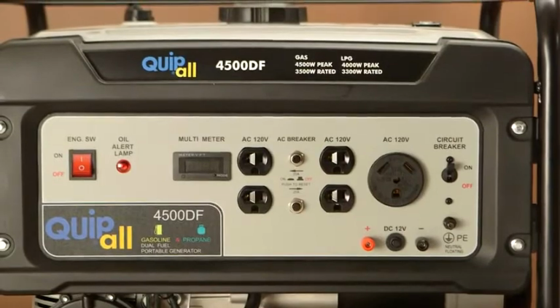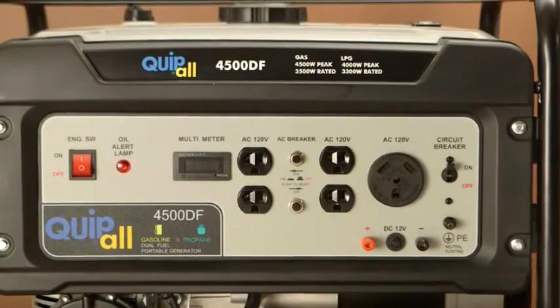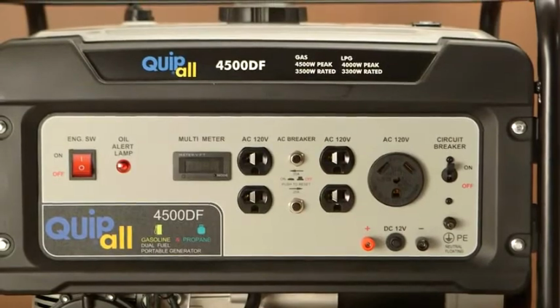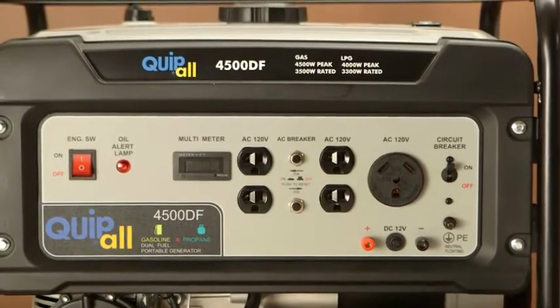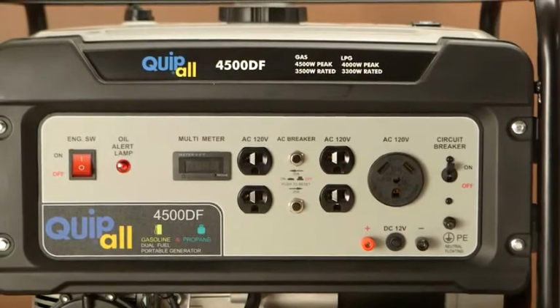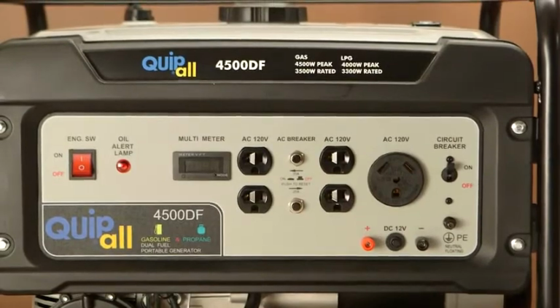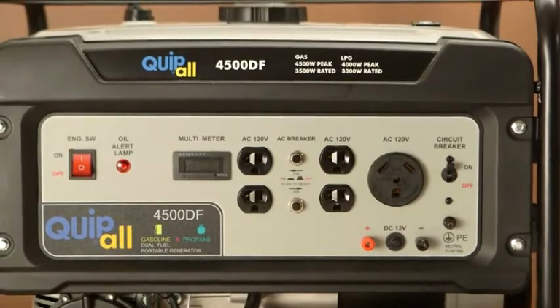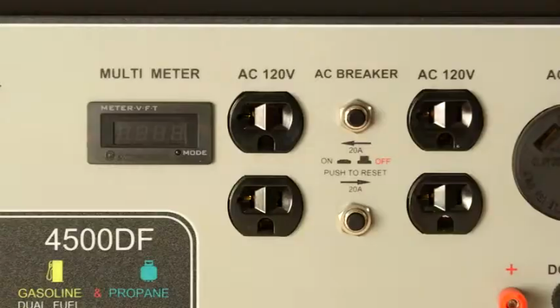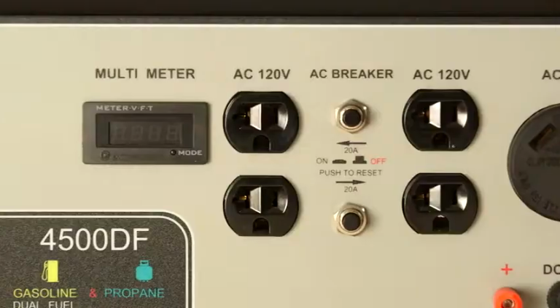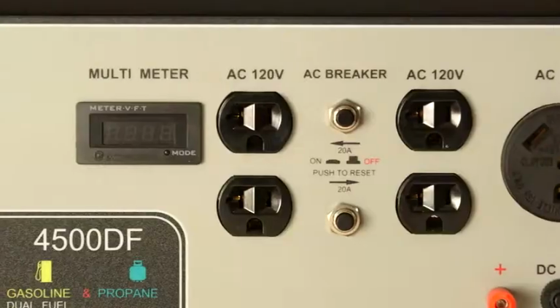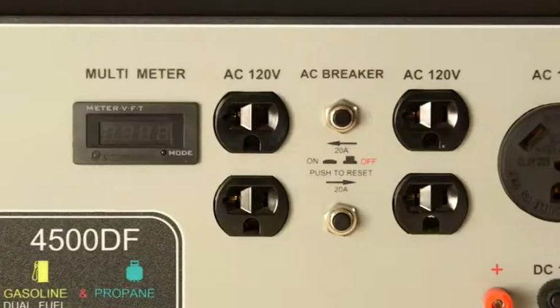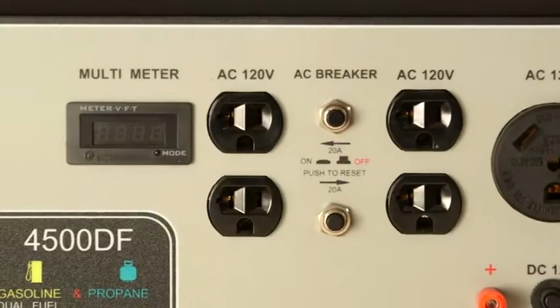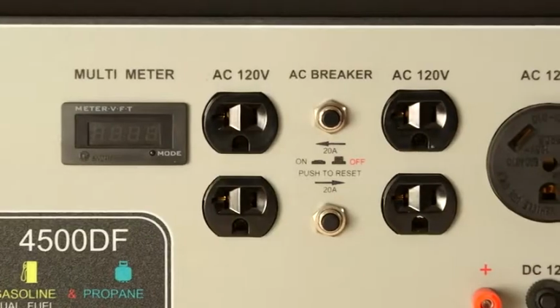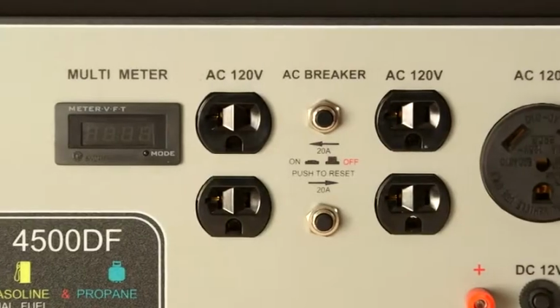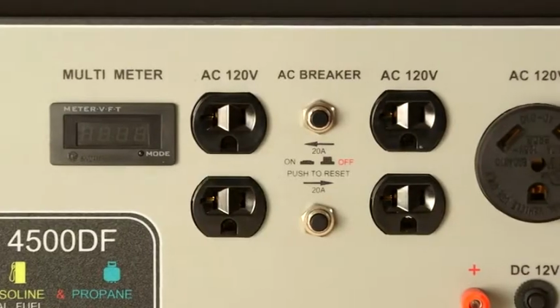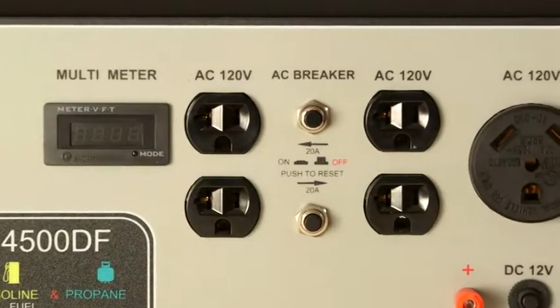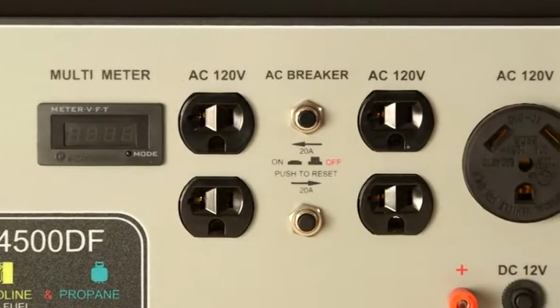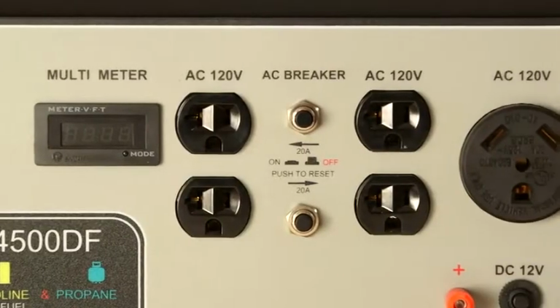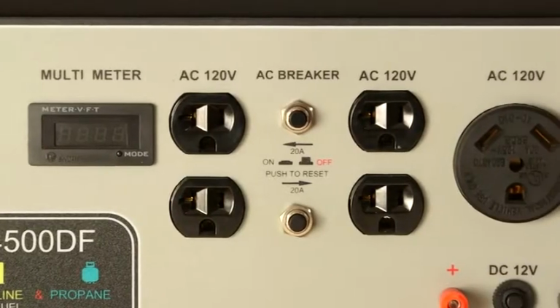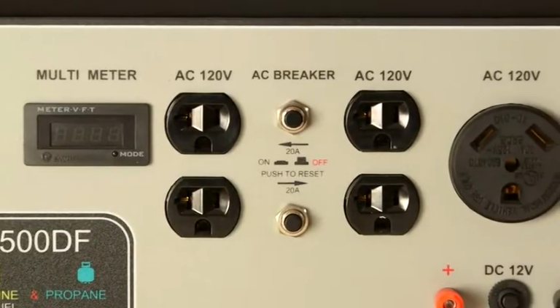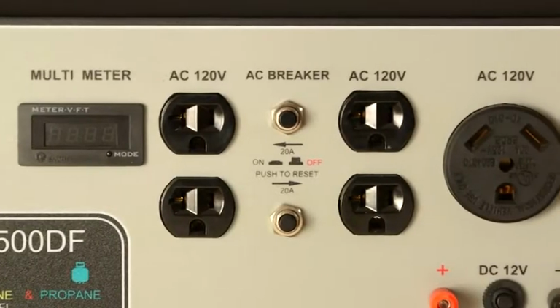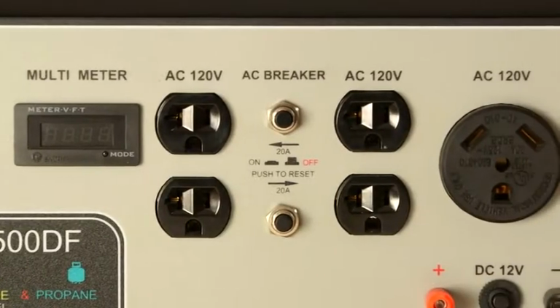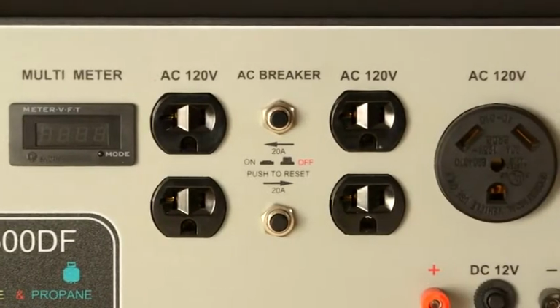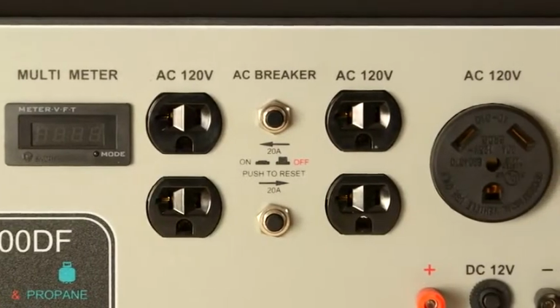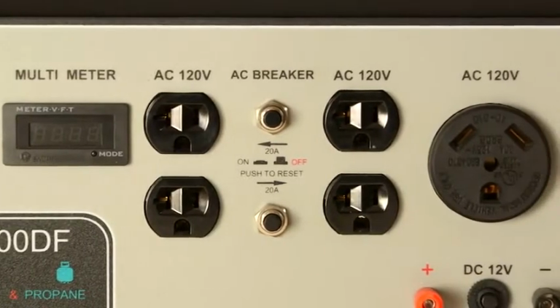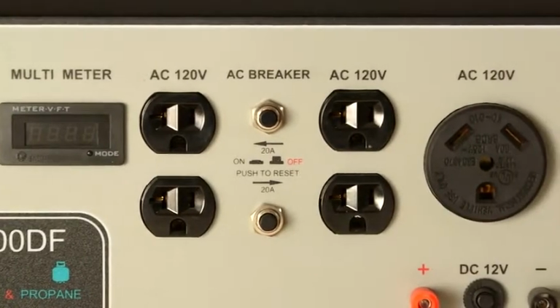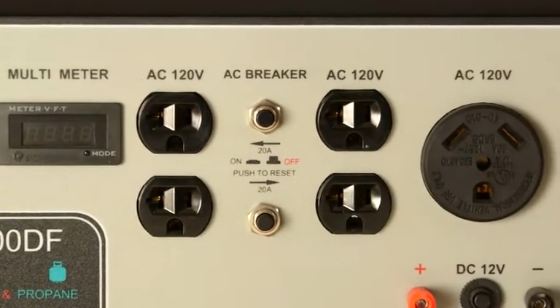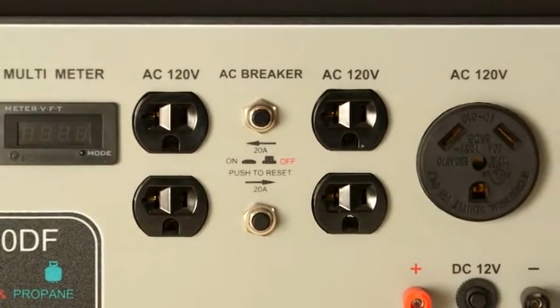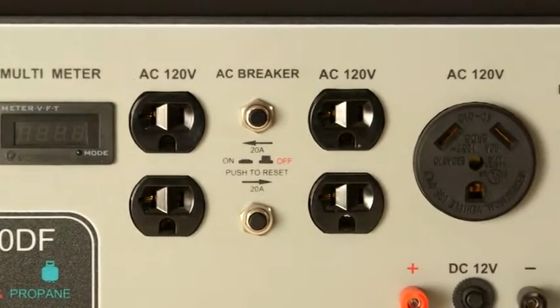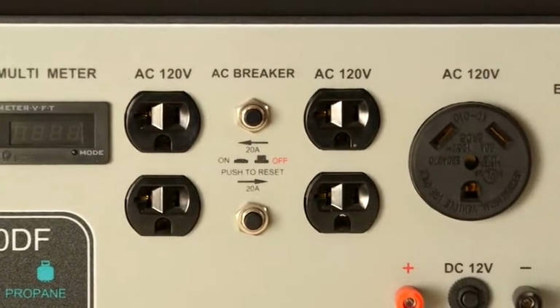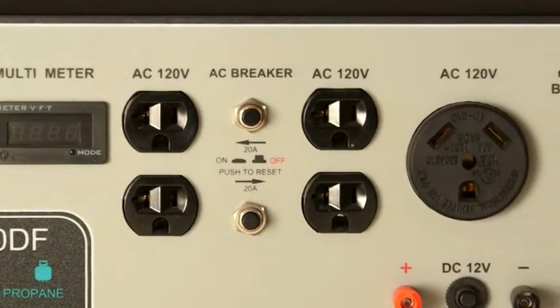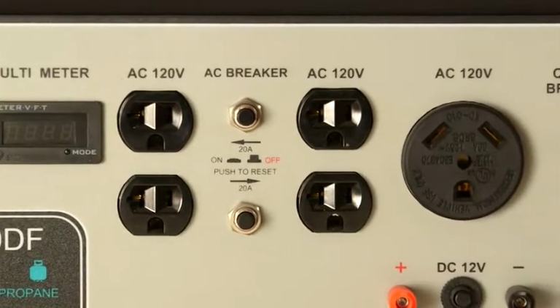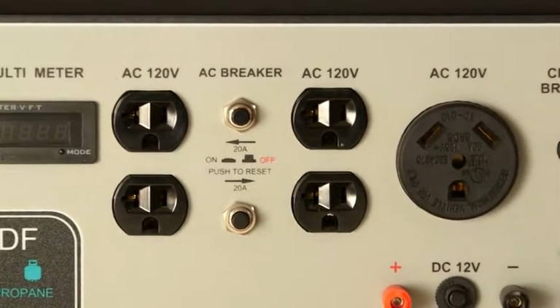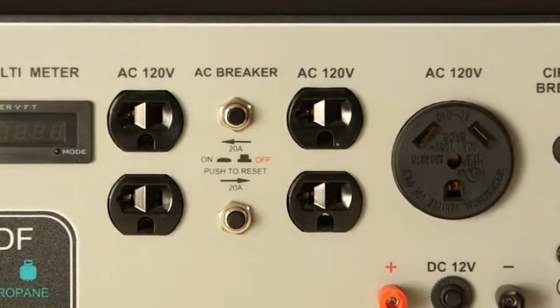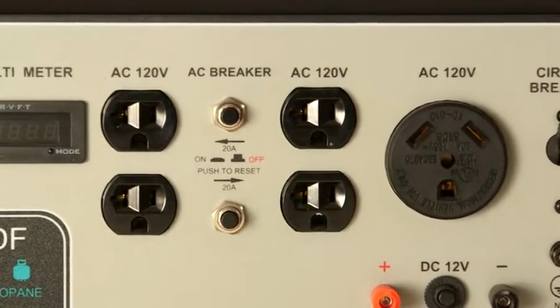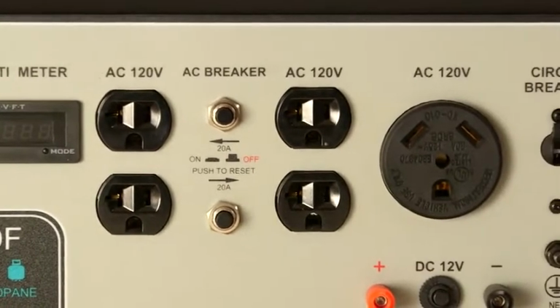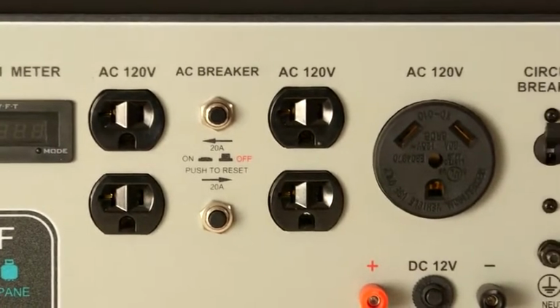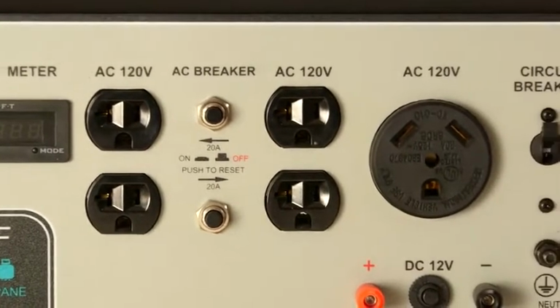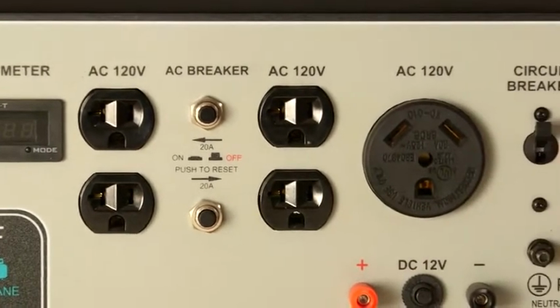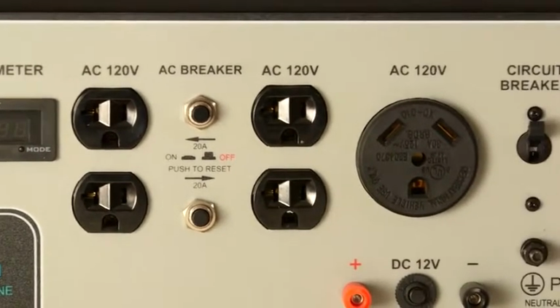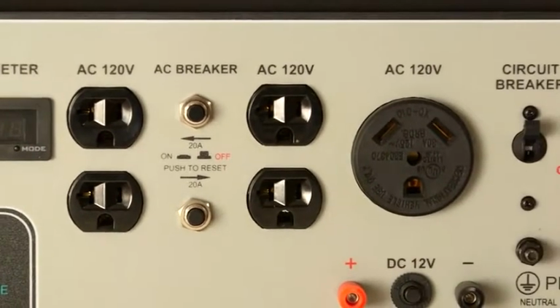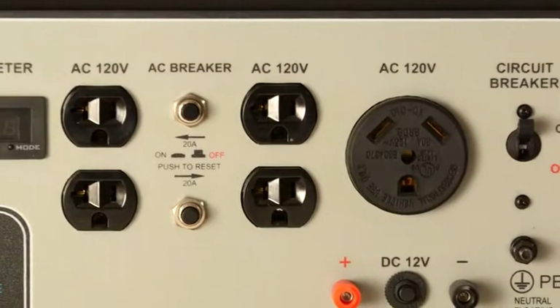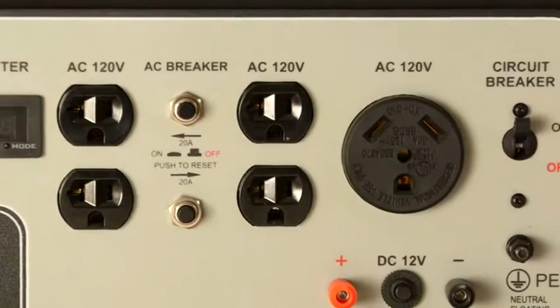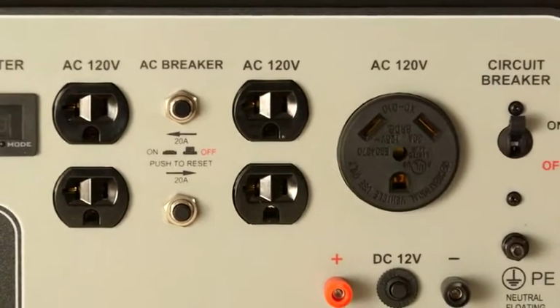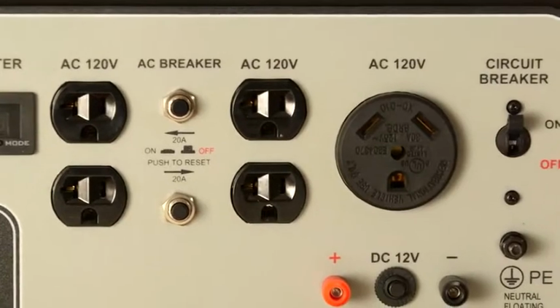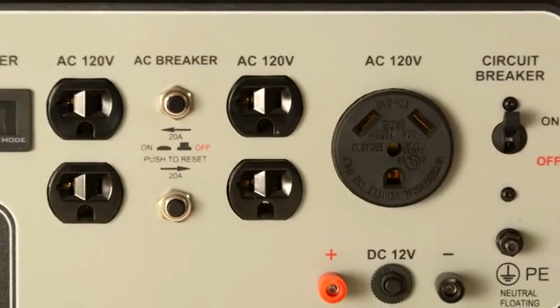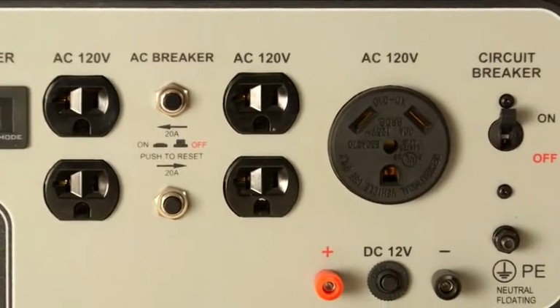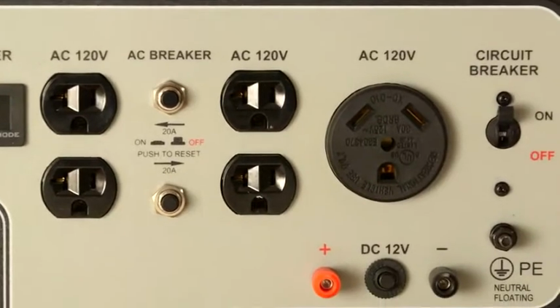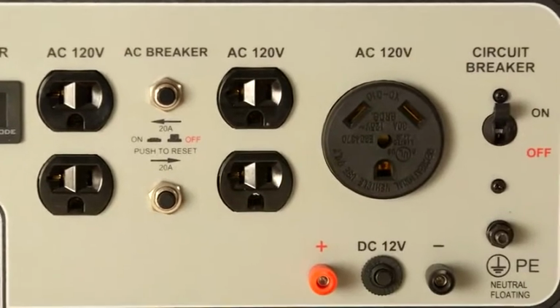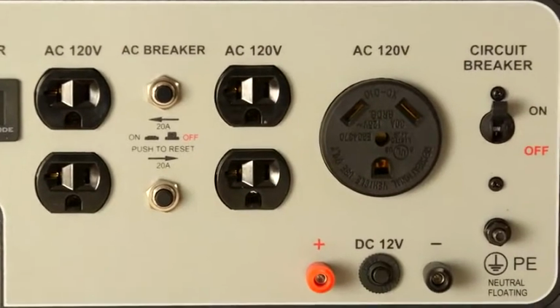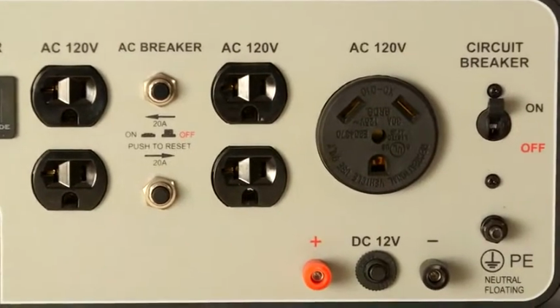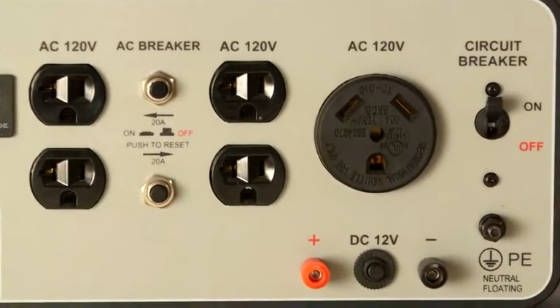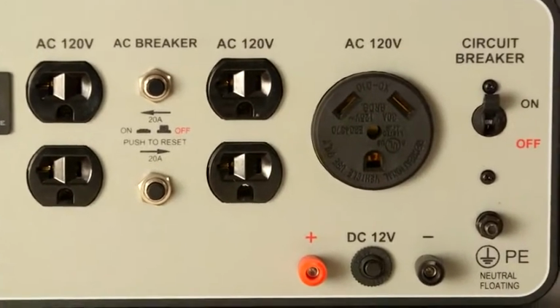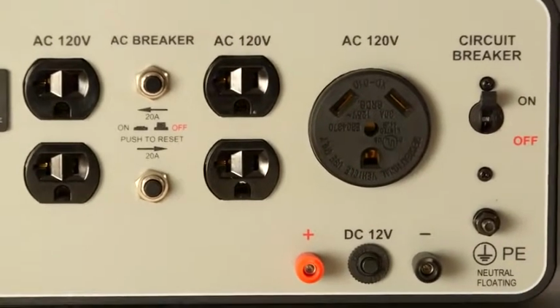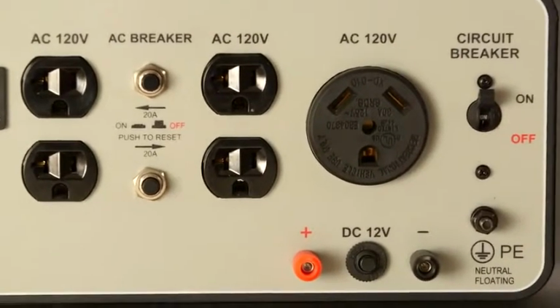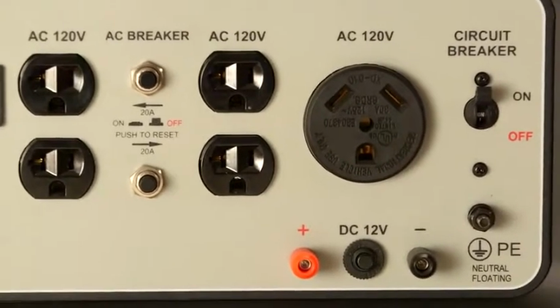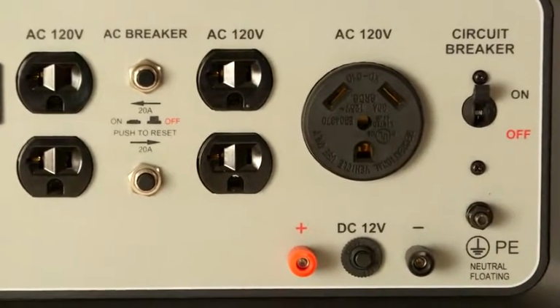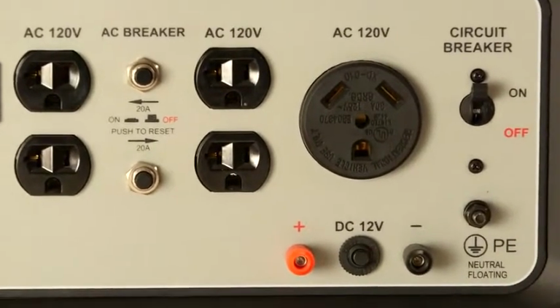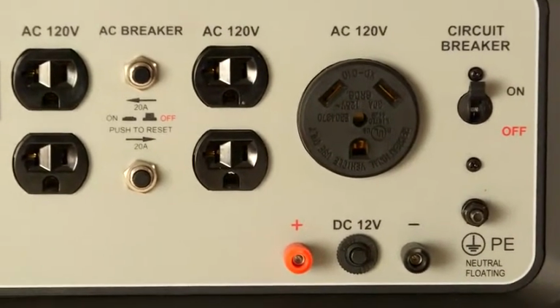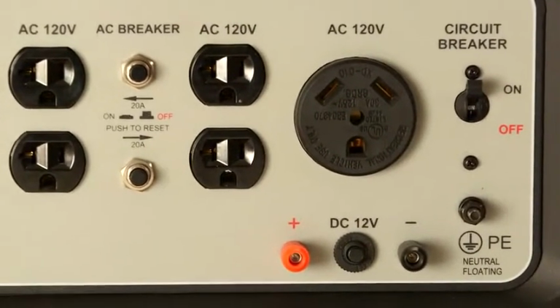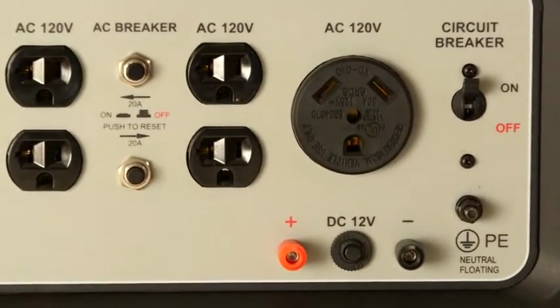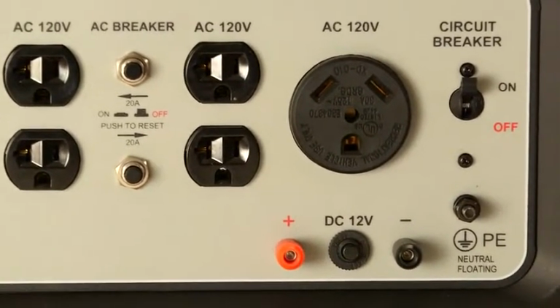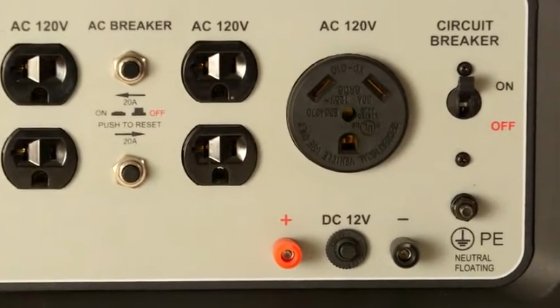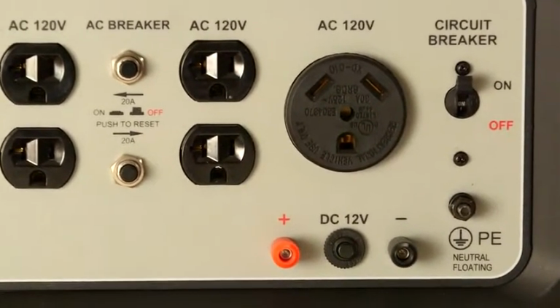There are four 120-volt outlets, one 30-amp RV receptacle for versatility, and one DC output for charging automotive batteries.